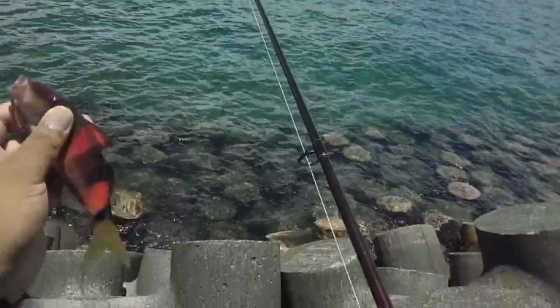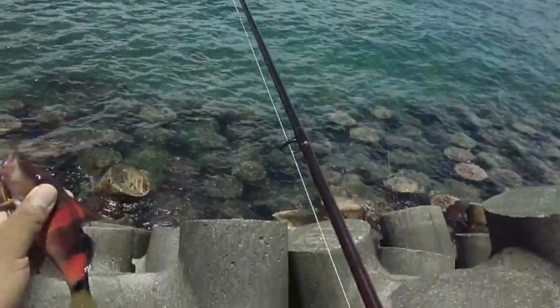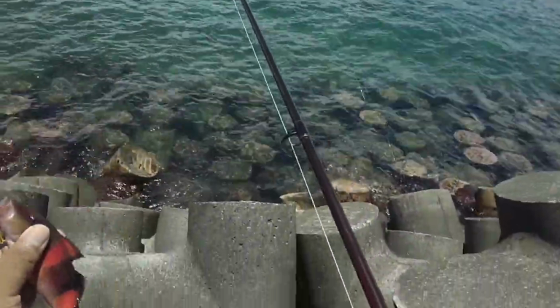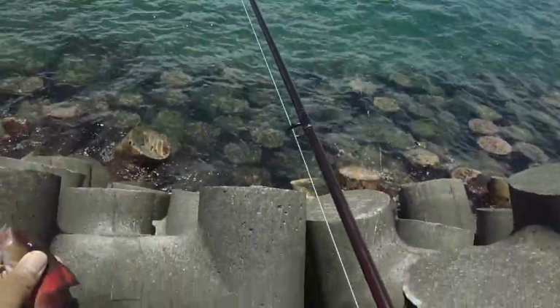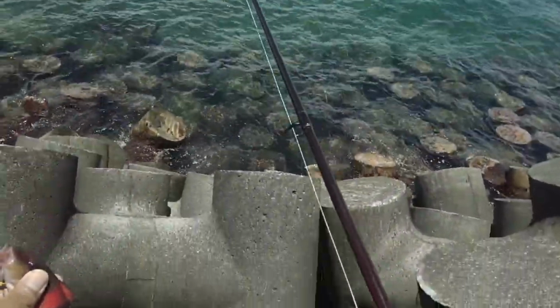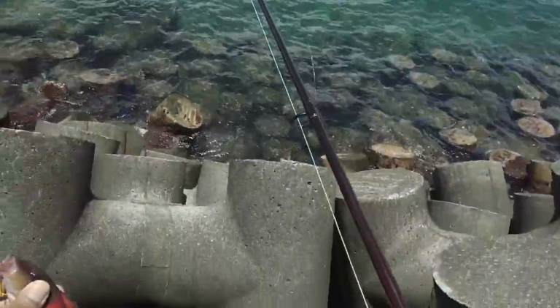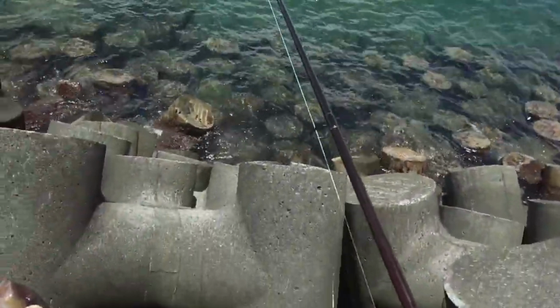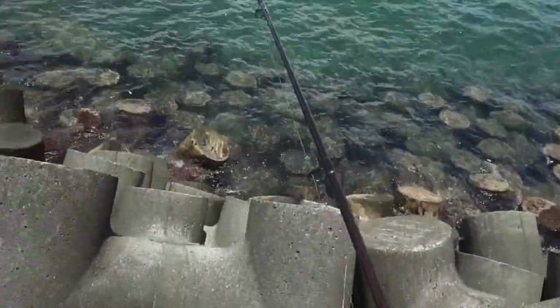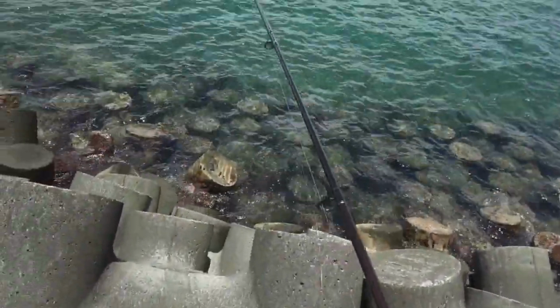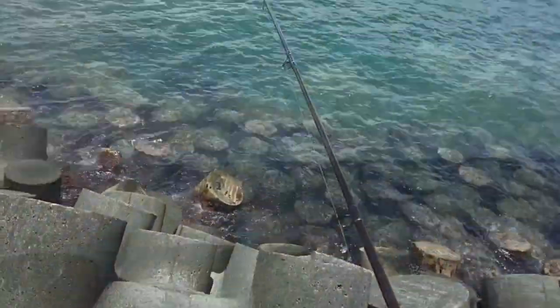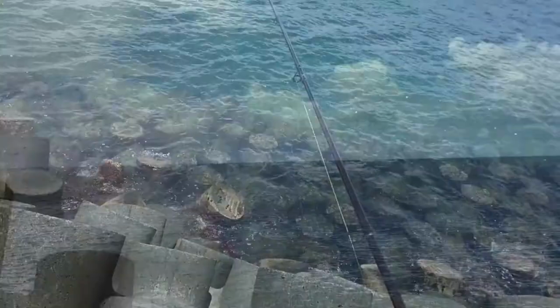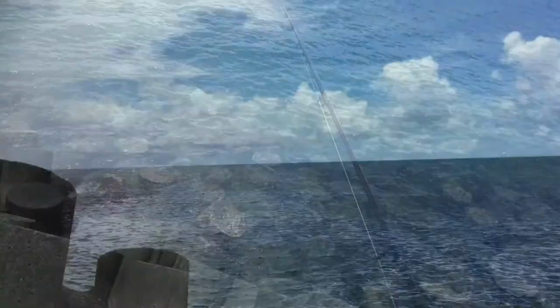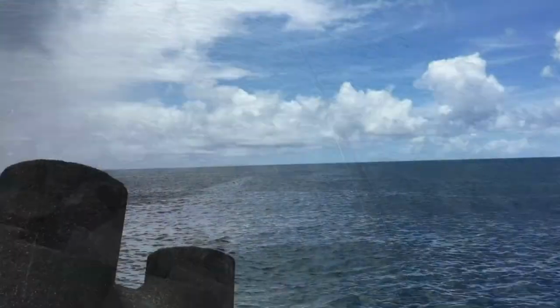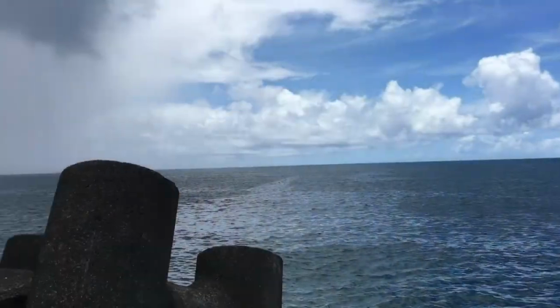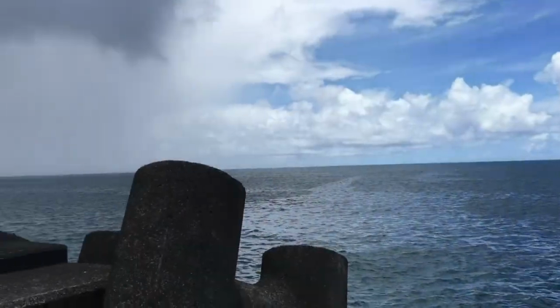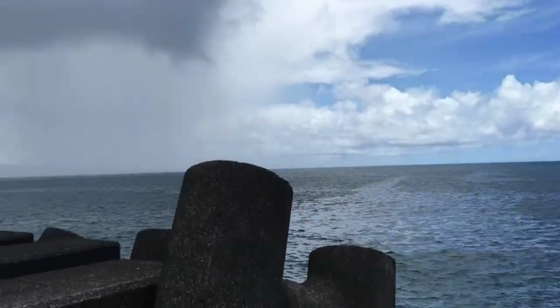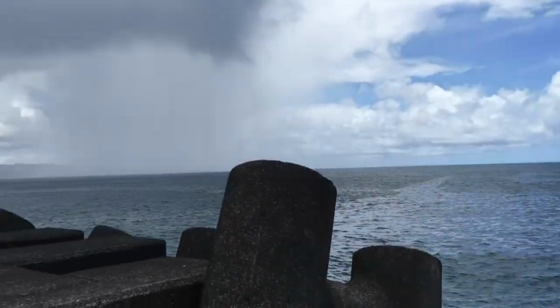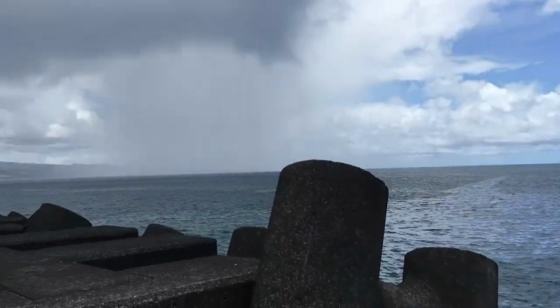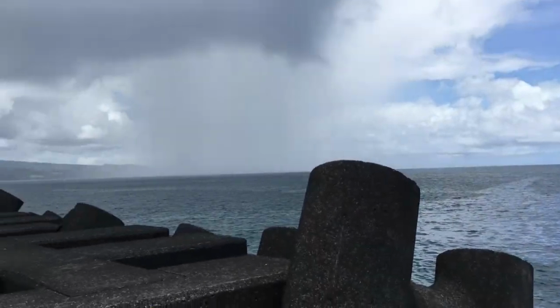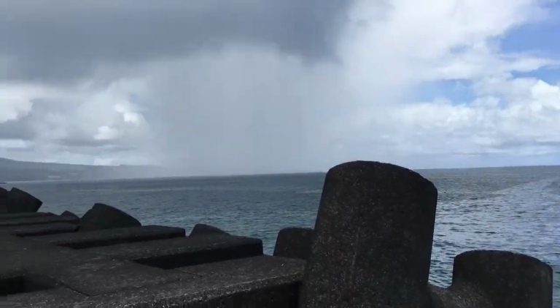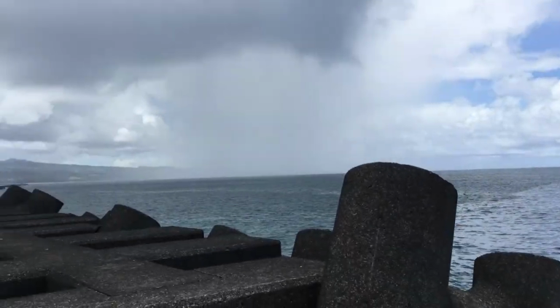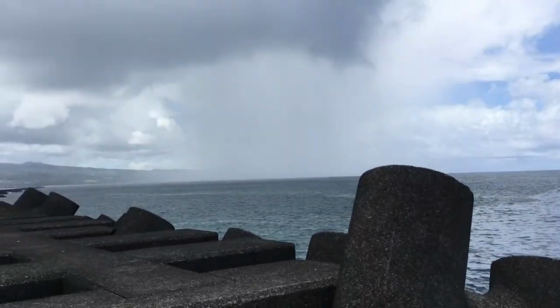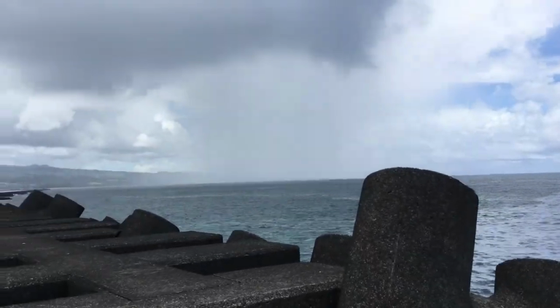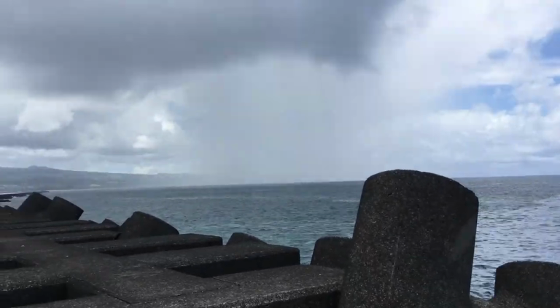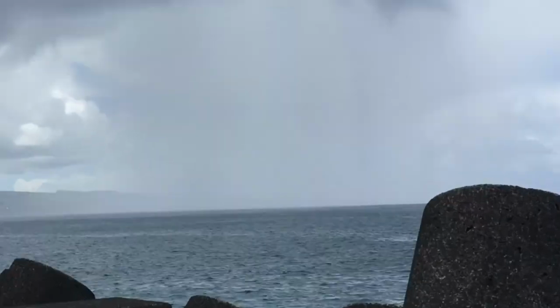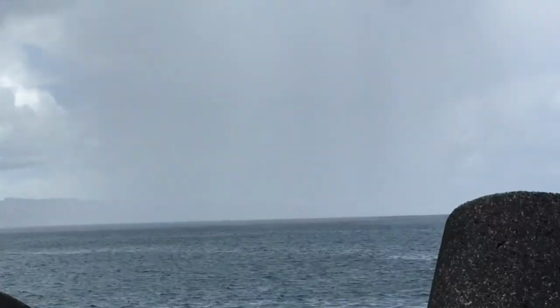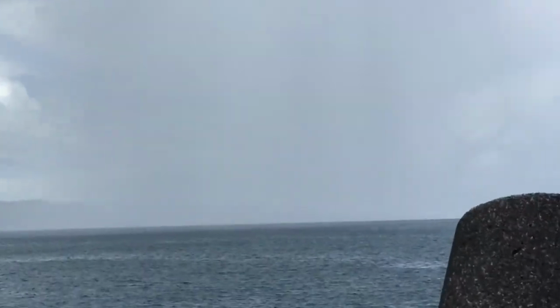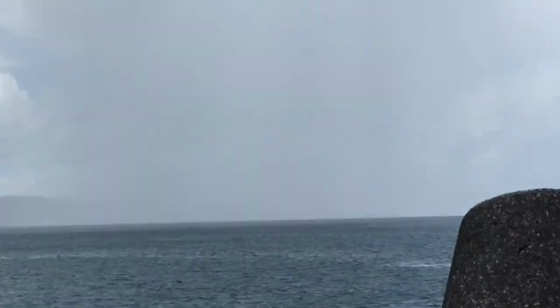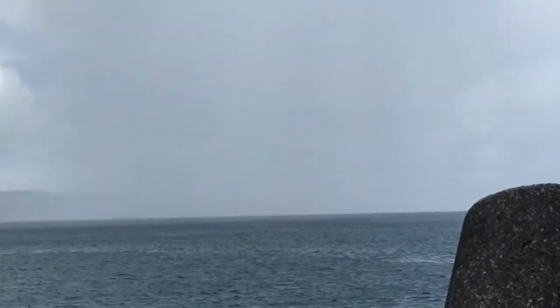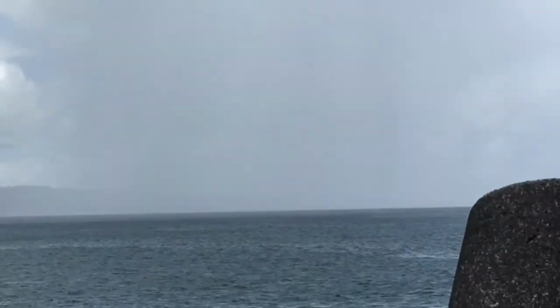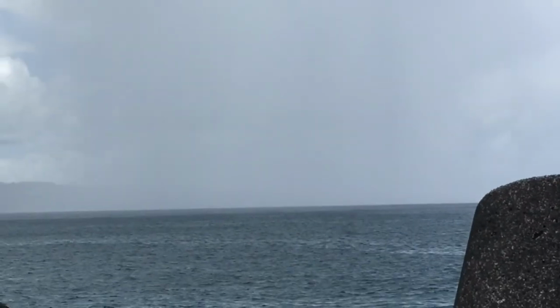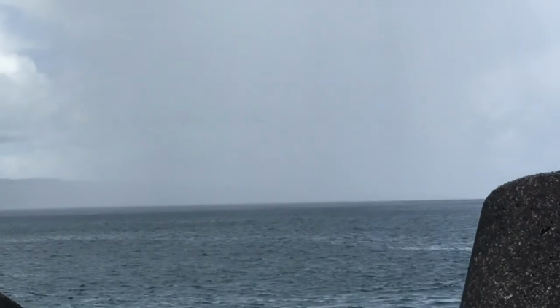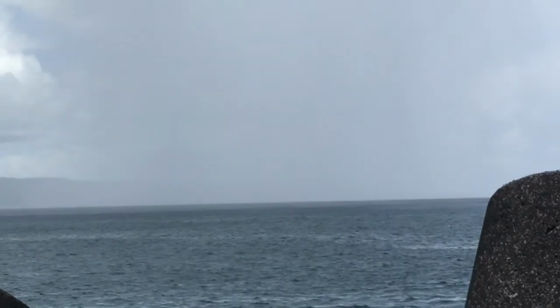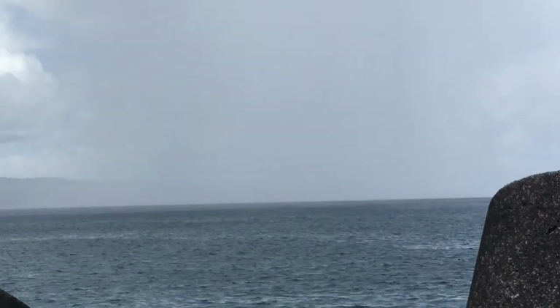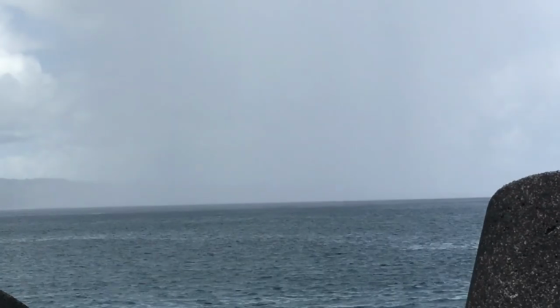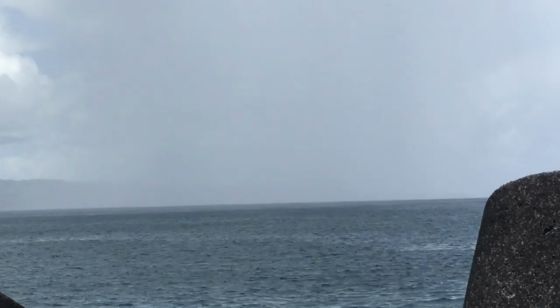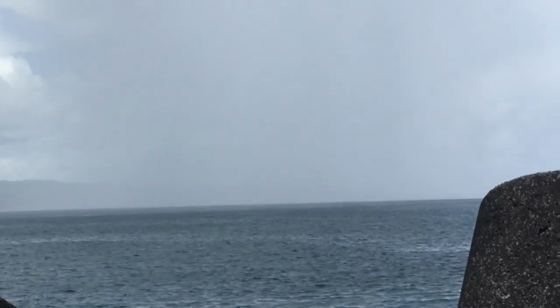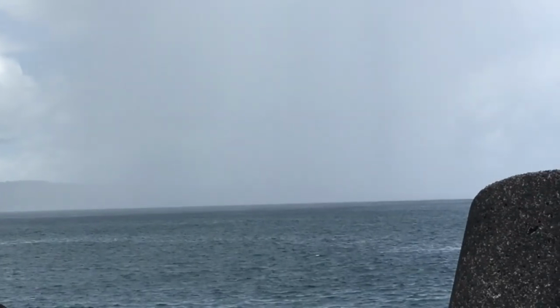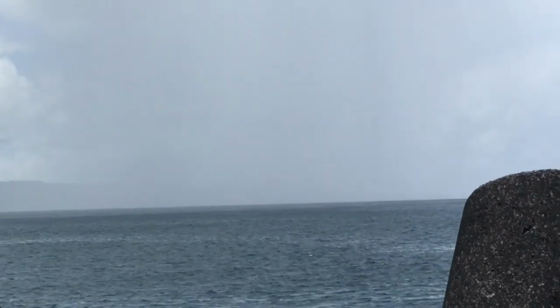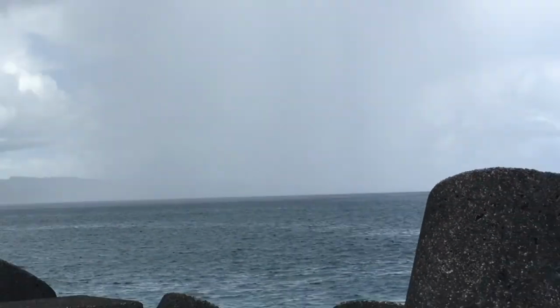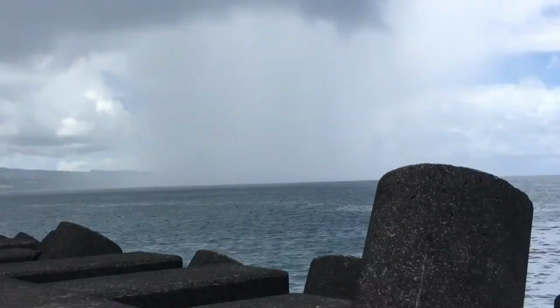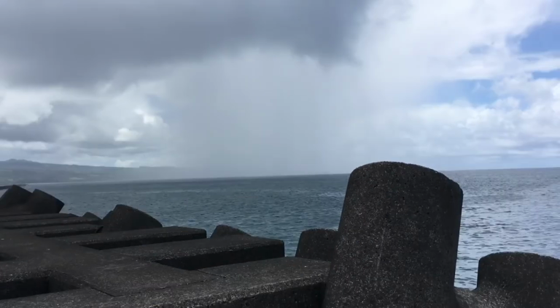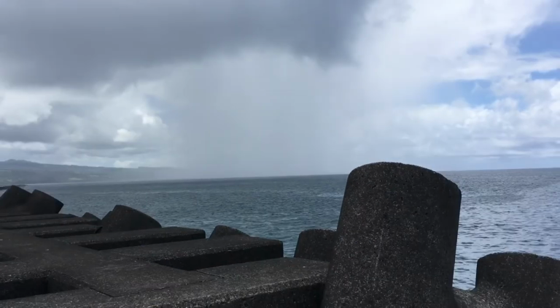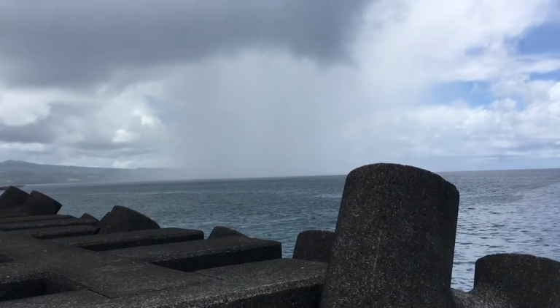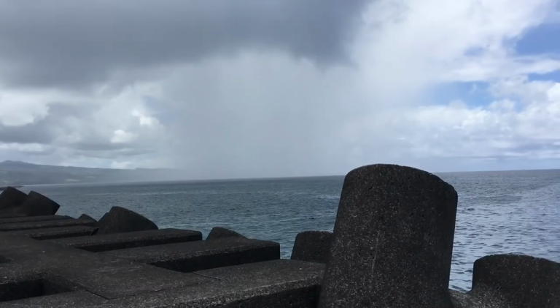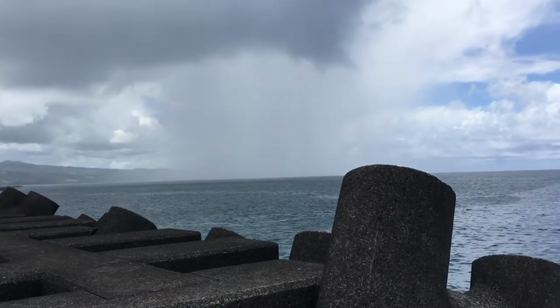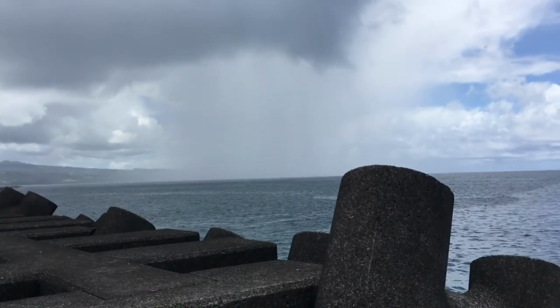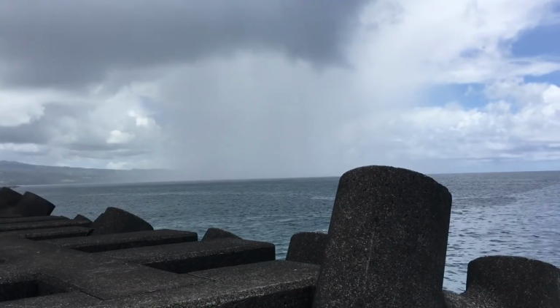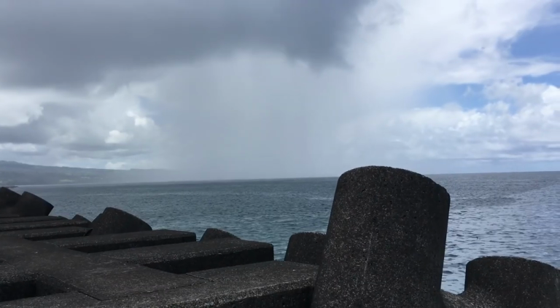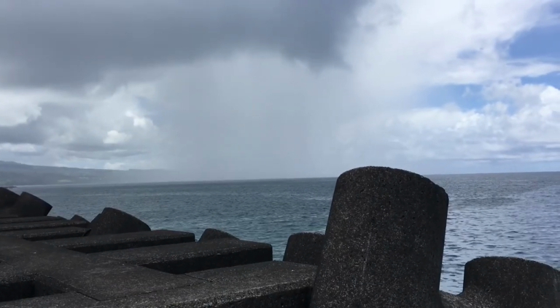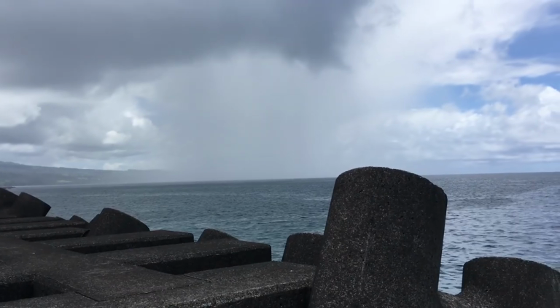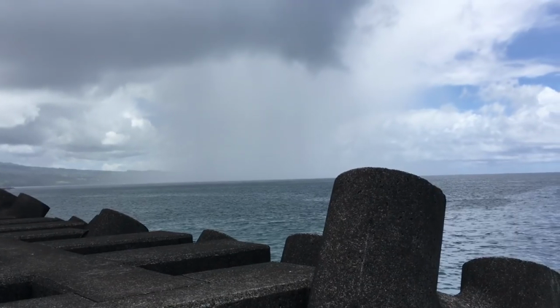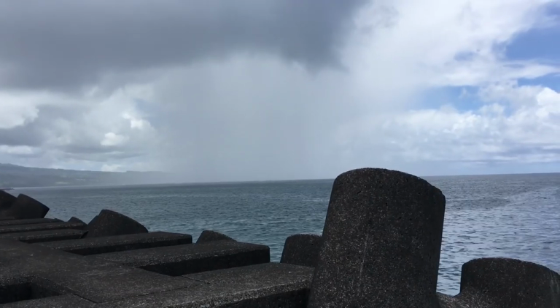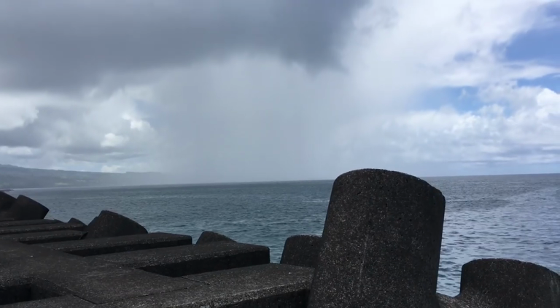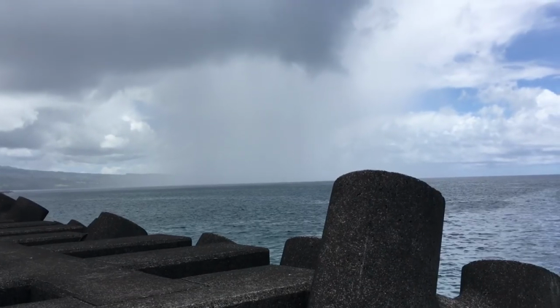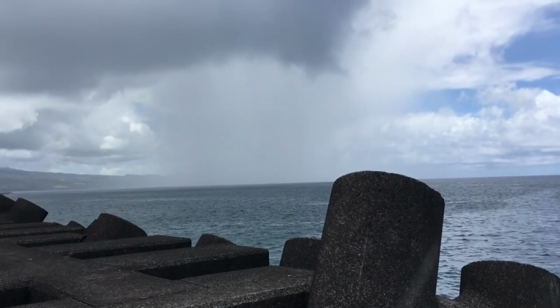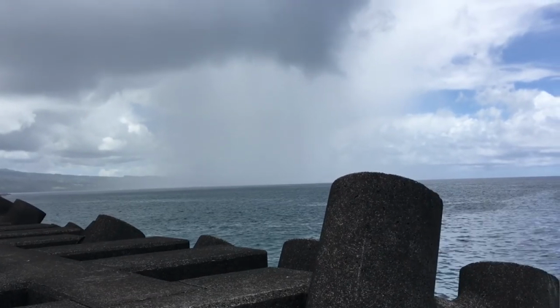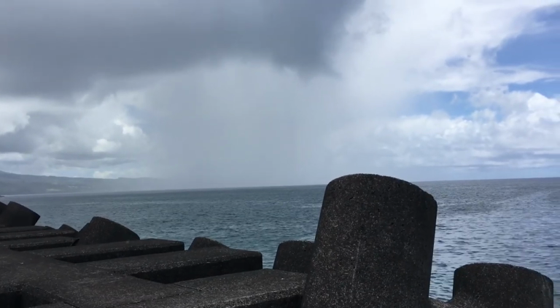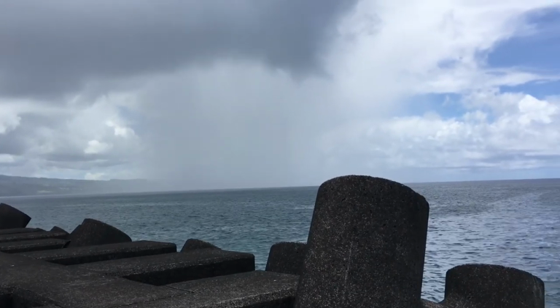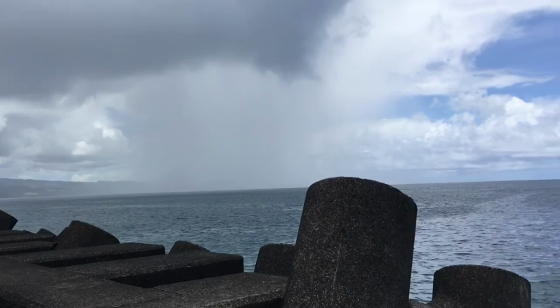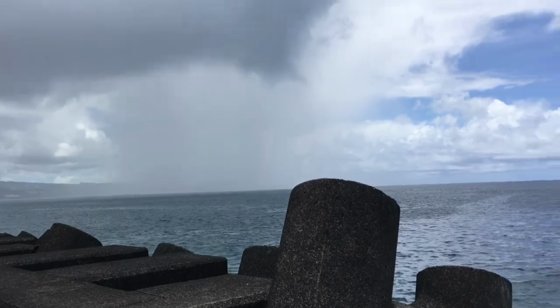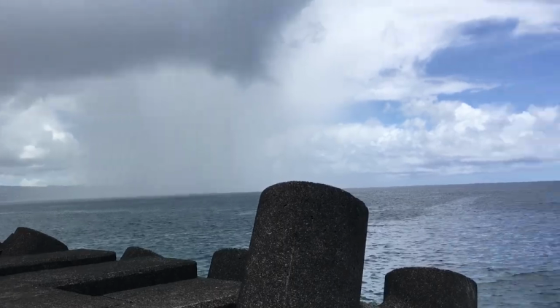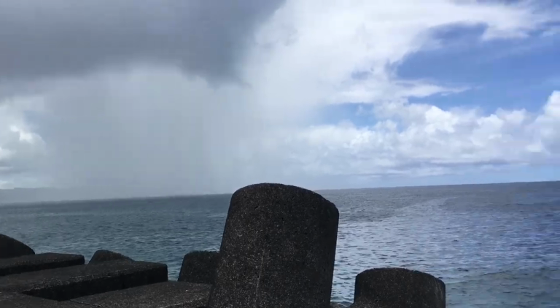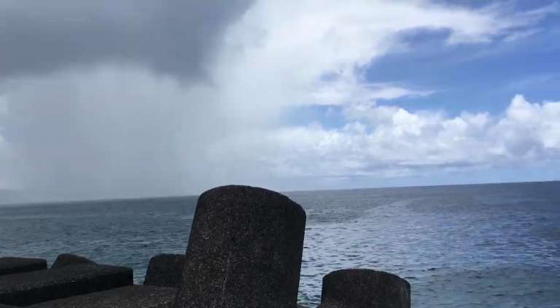There is talk of a storm coming in a couple of days, and there's this giant rain wall that decided to come pay a visit, so it was time to stop.